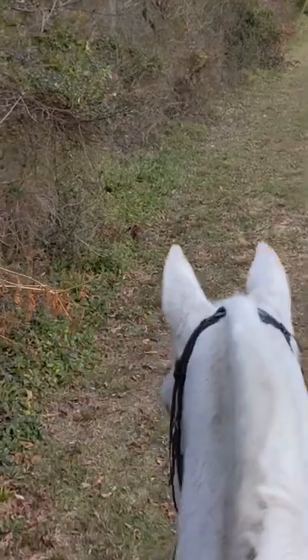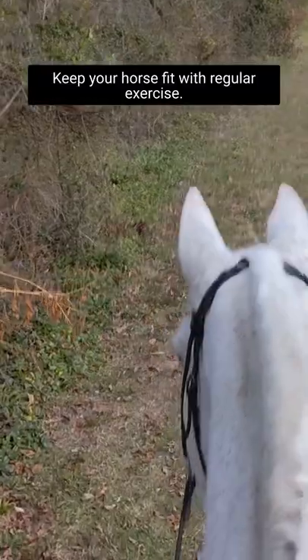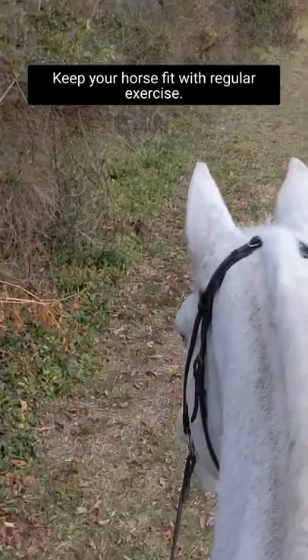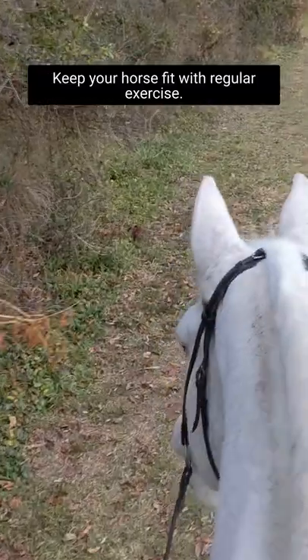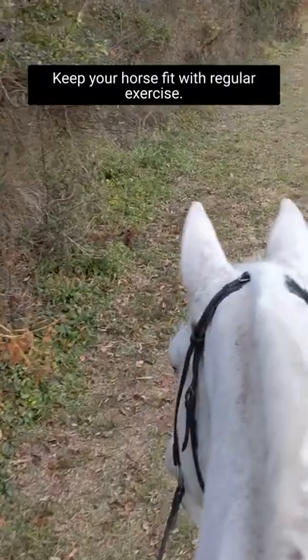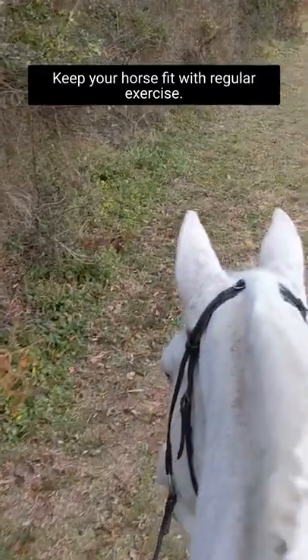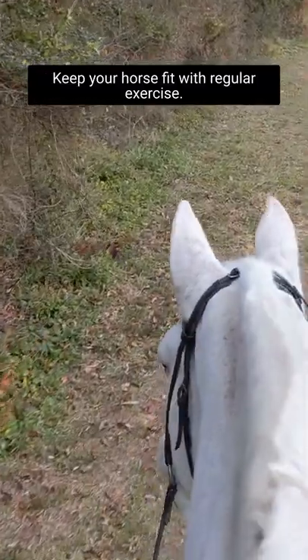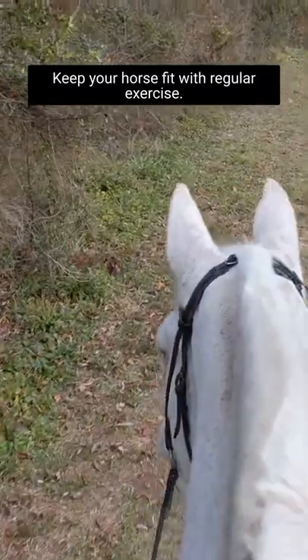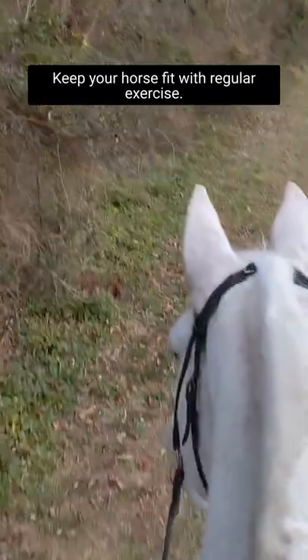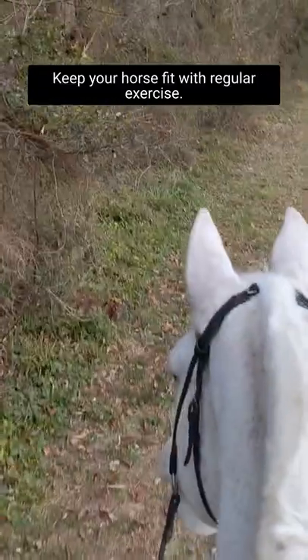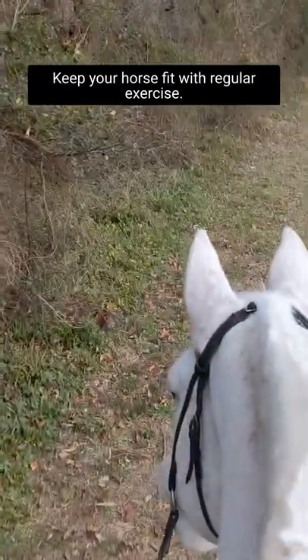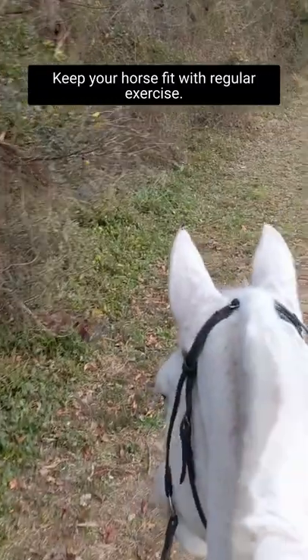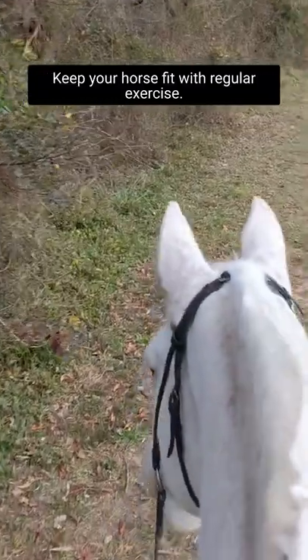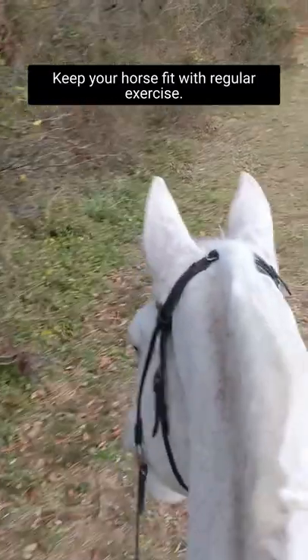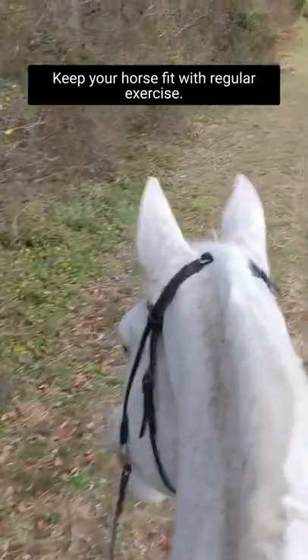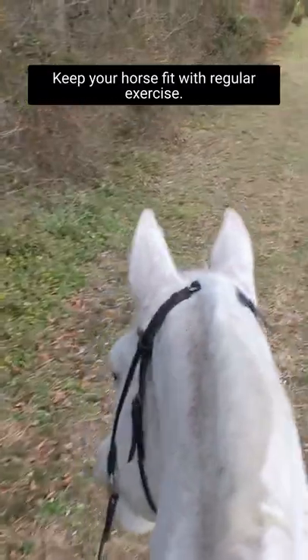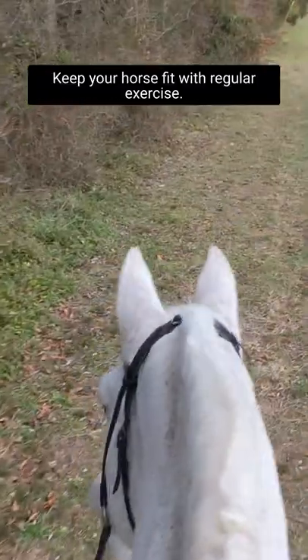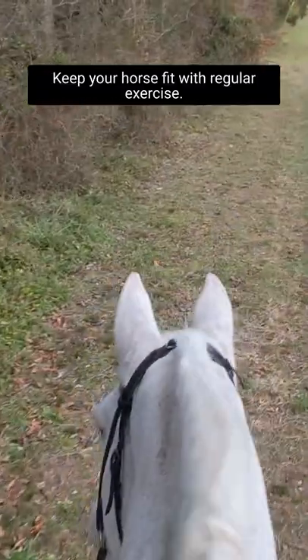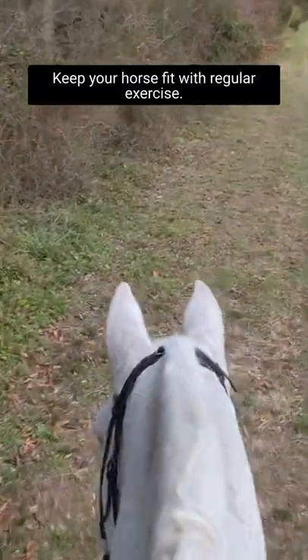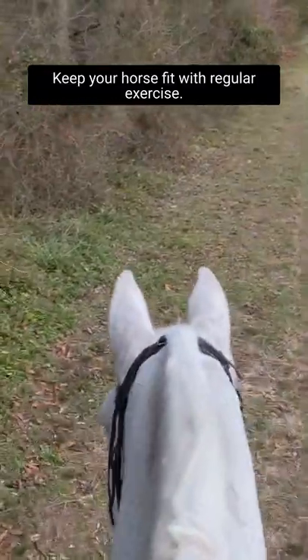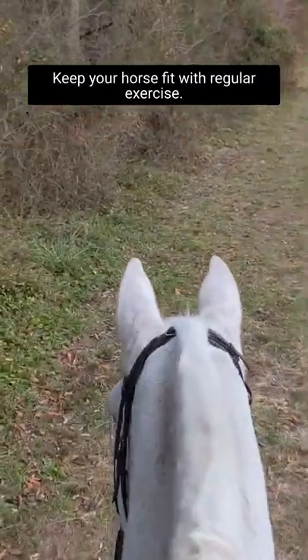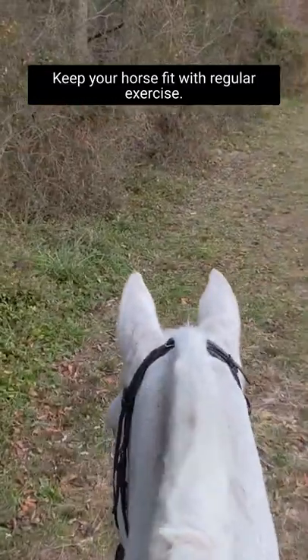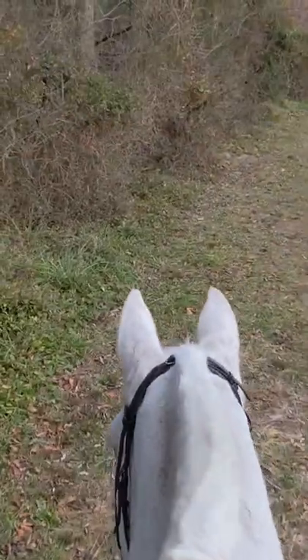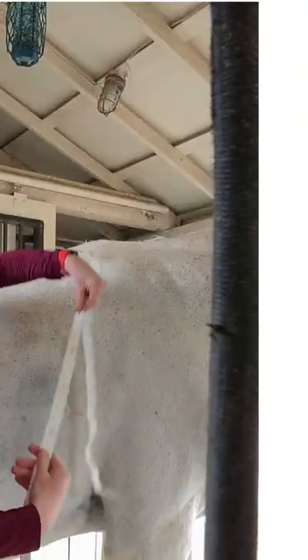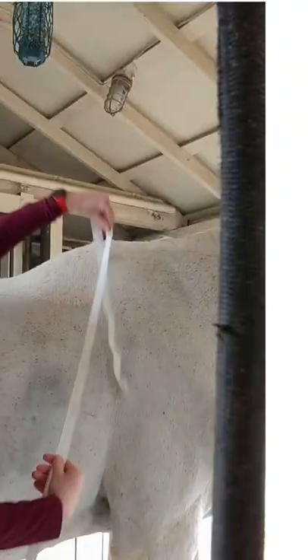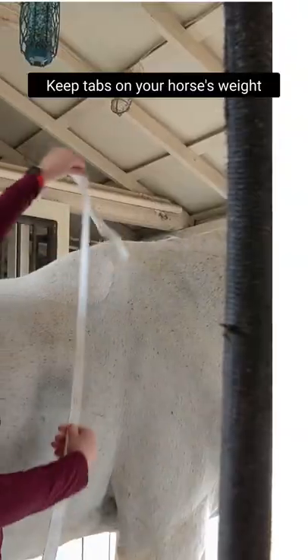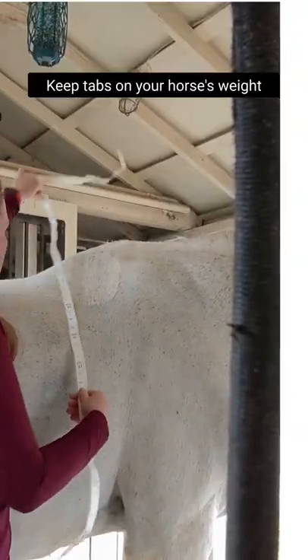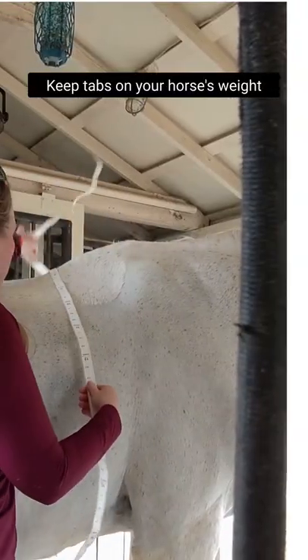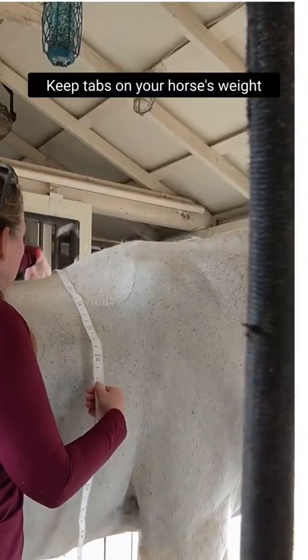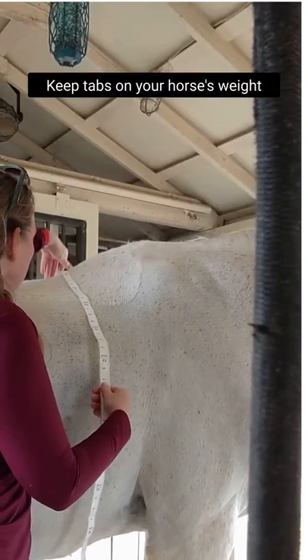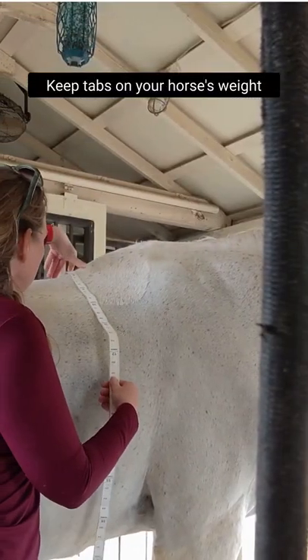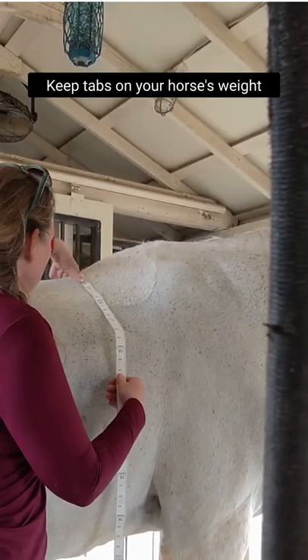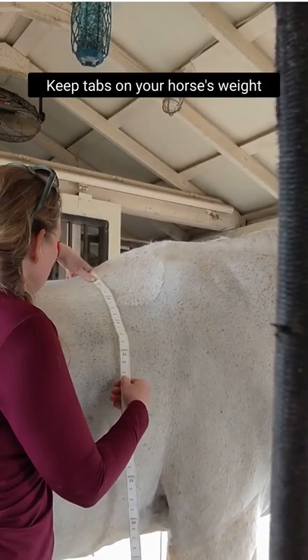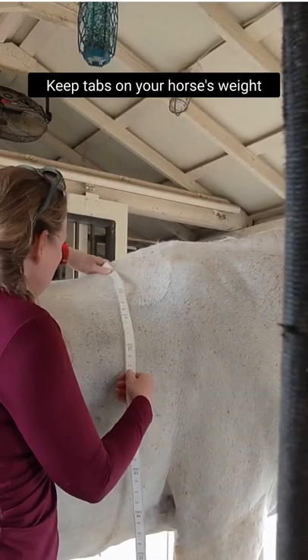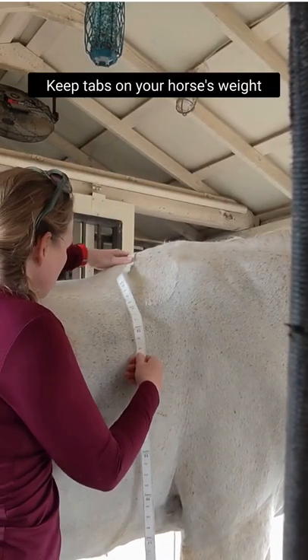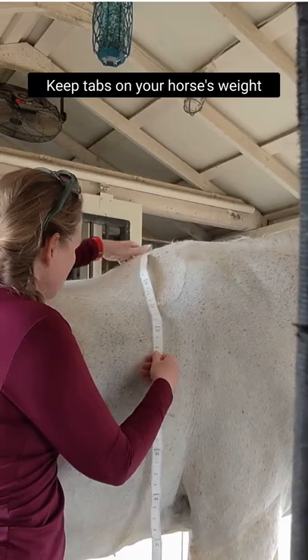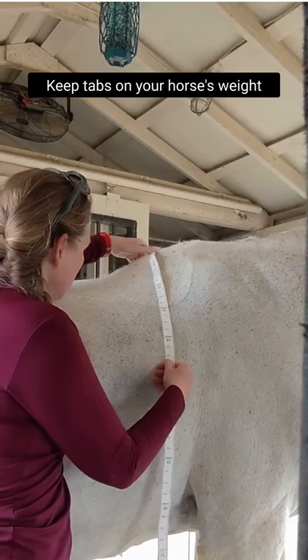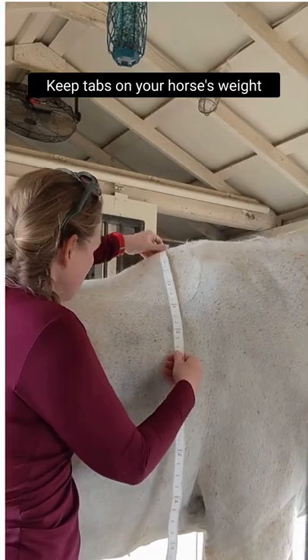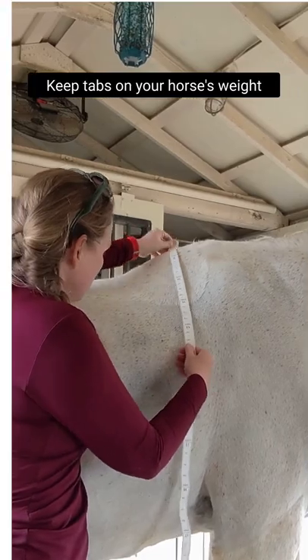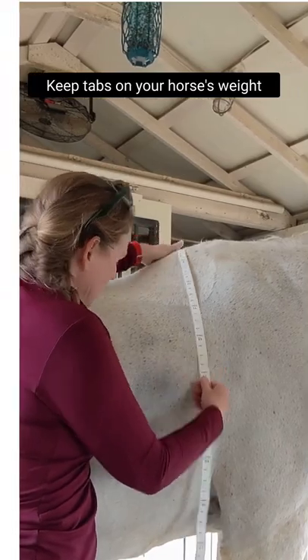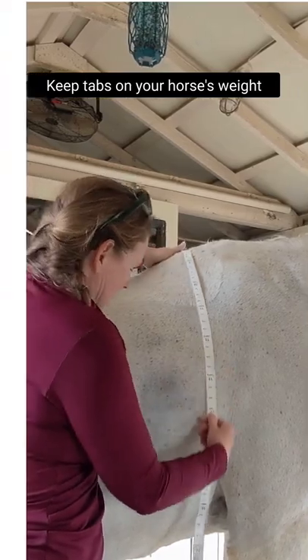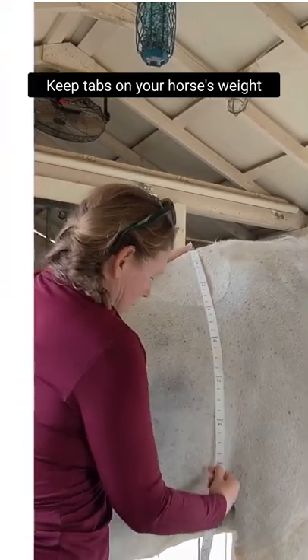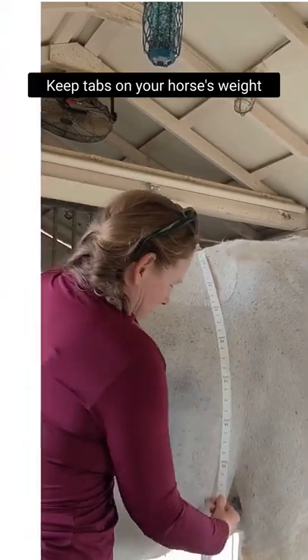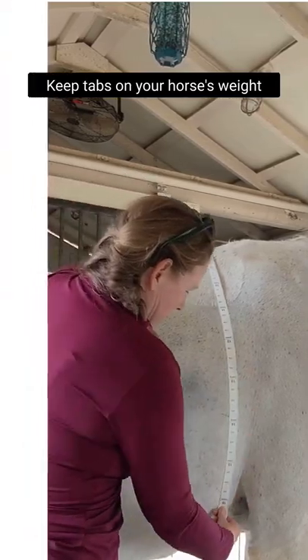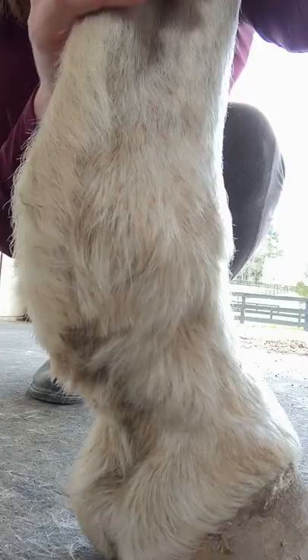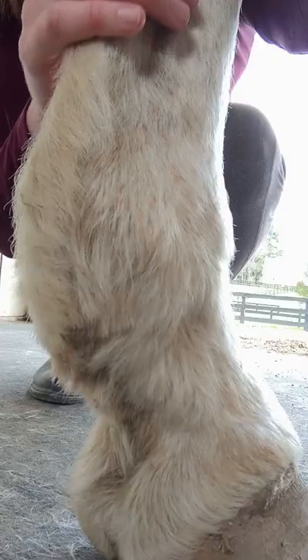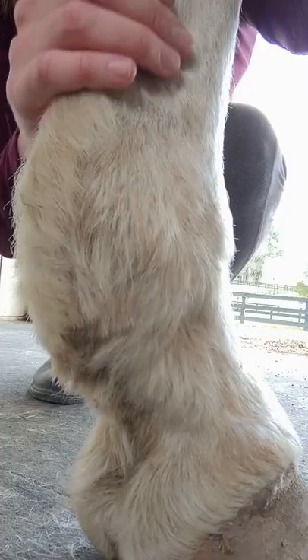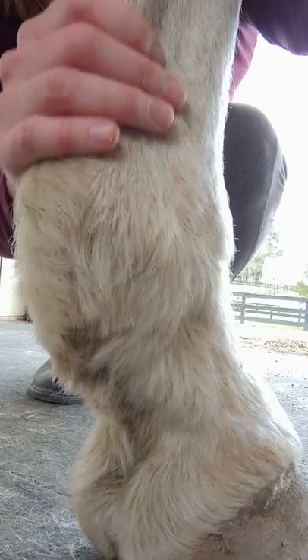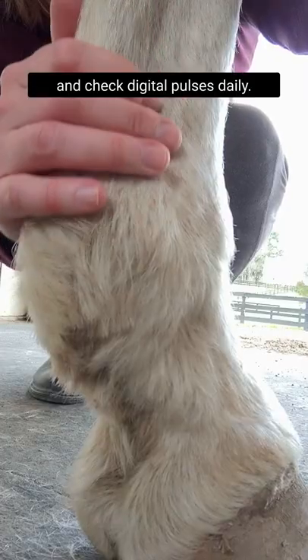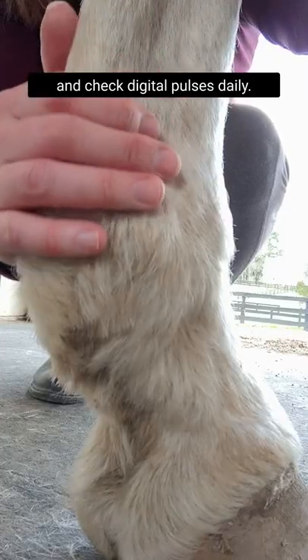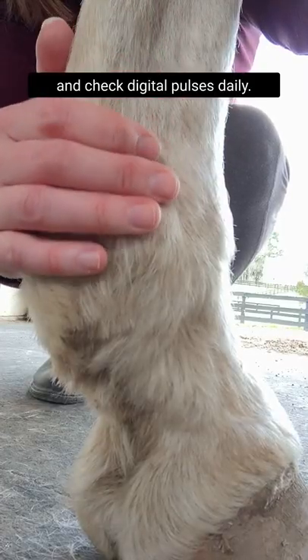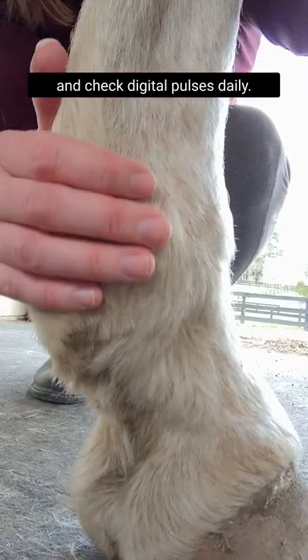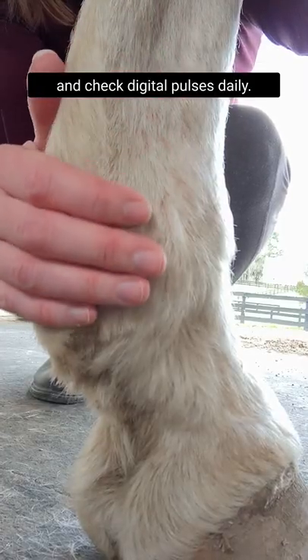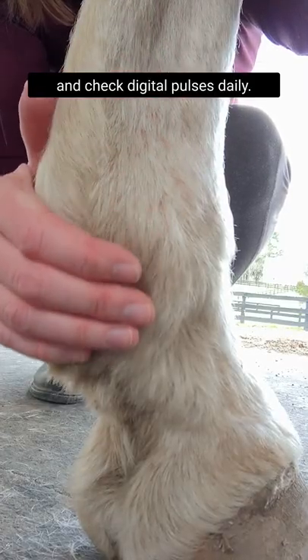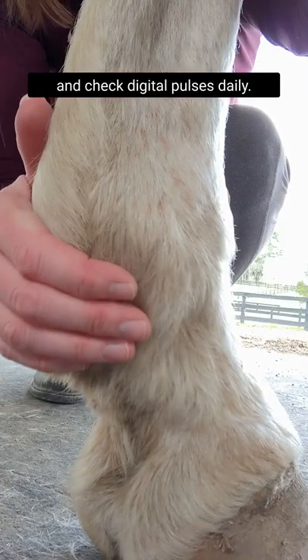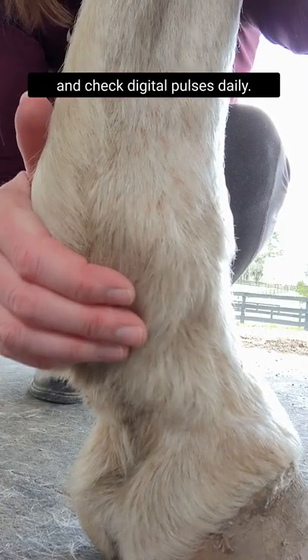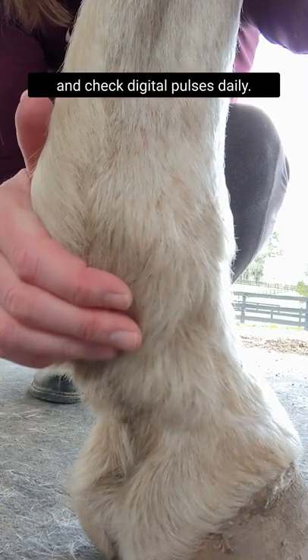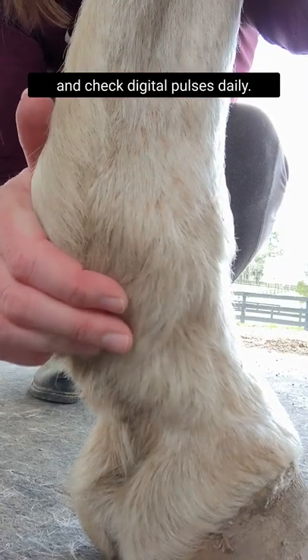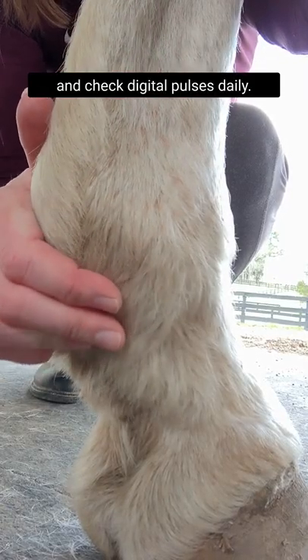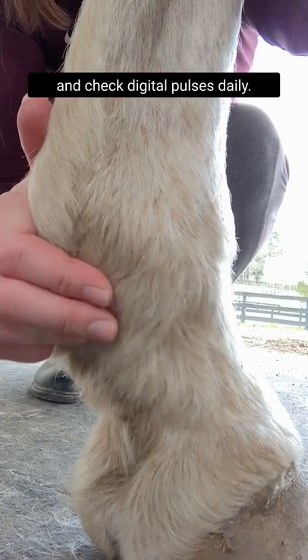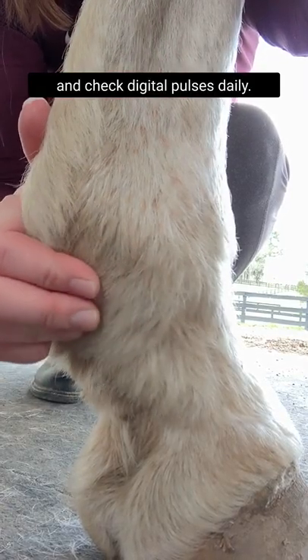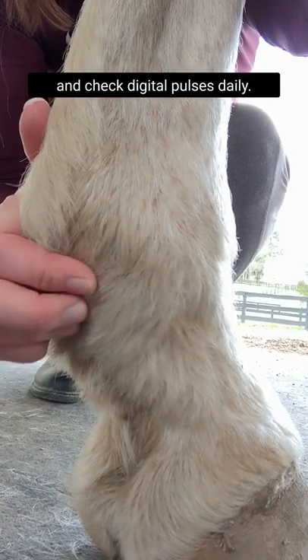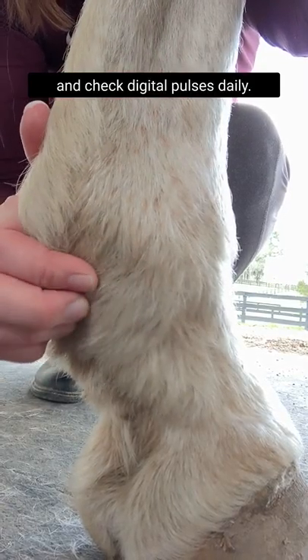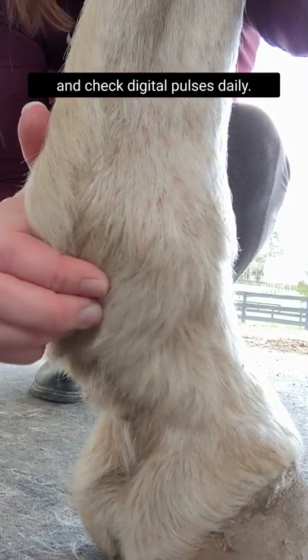Keep your horse fit with regular exercise. Keep tabs on your horse's weight, and check digital pulses daily.